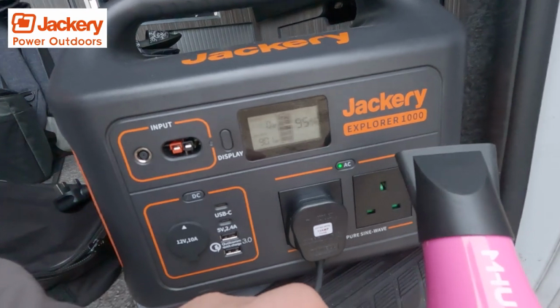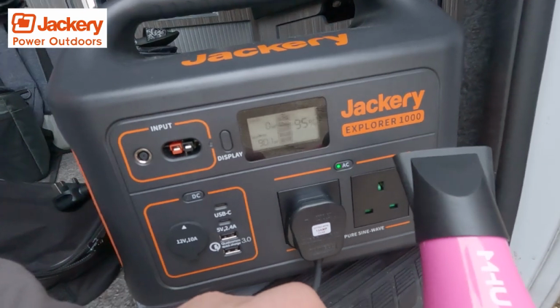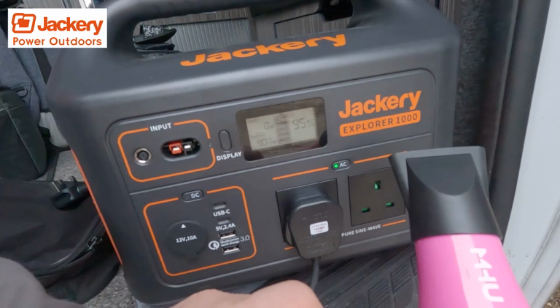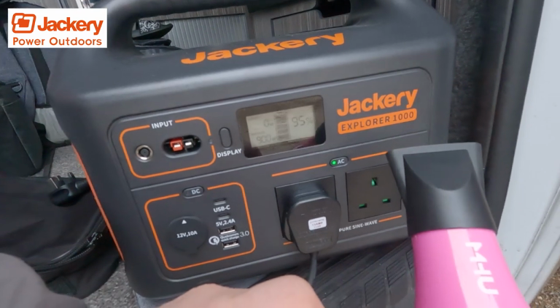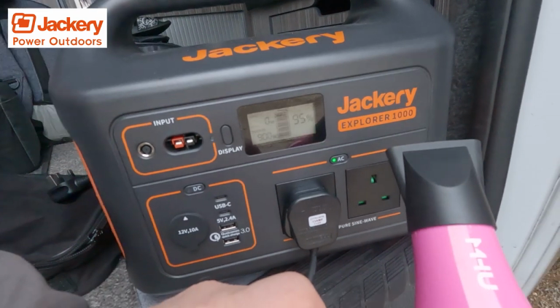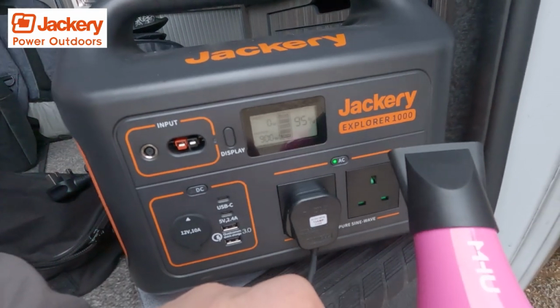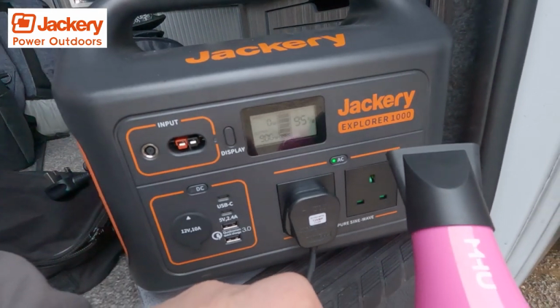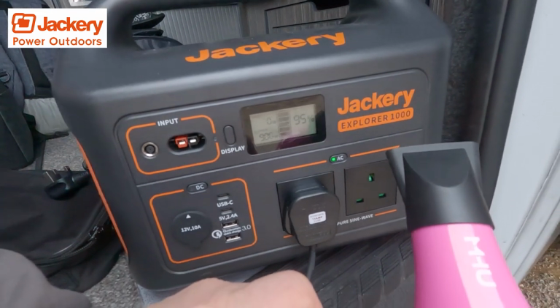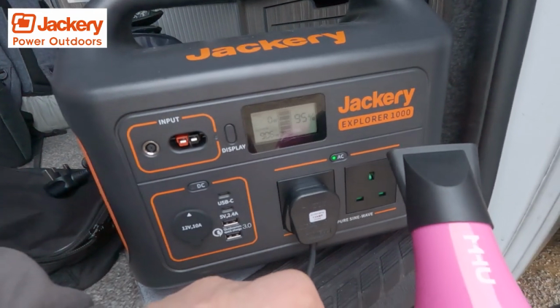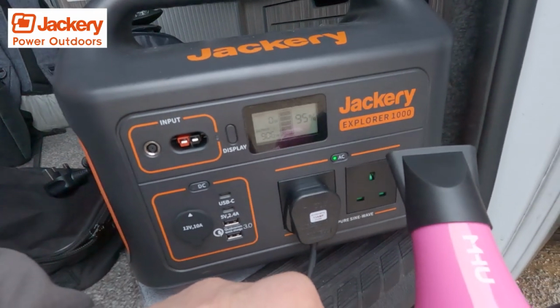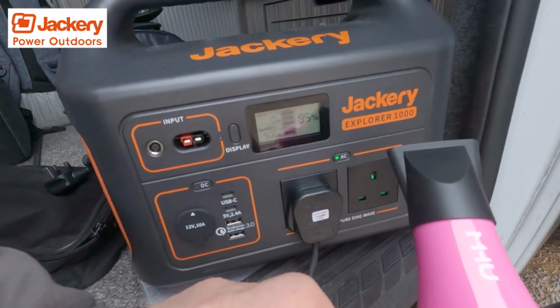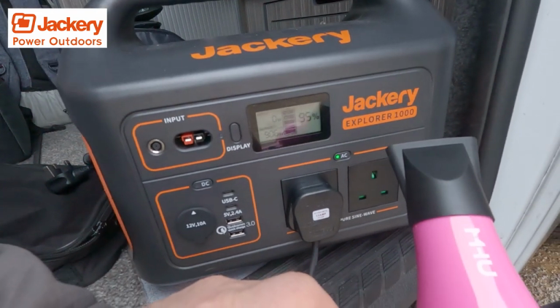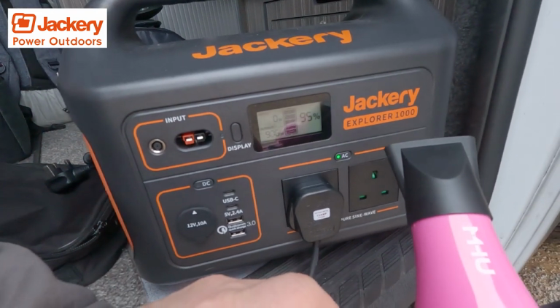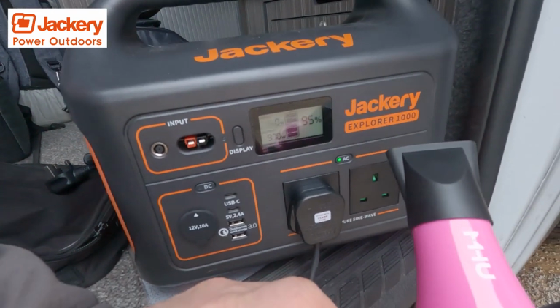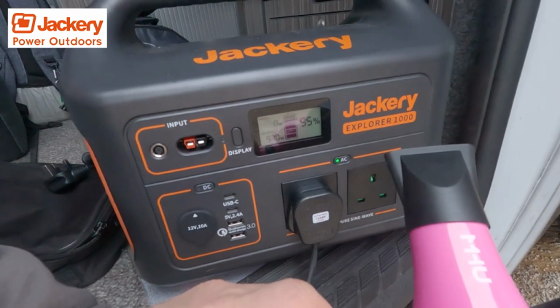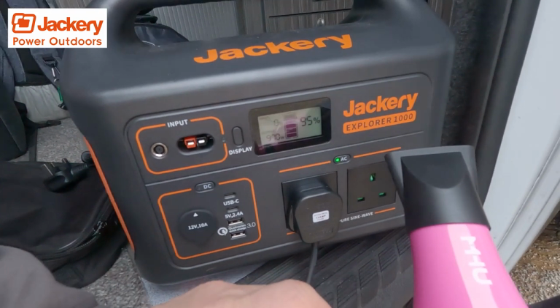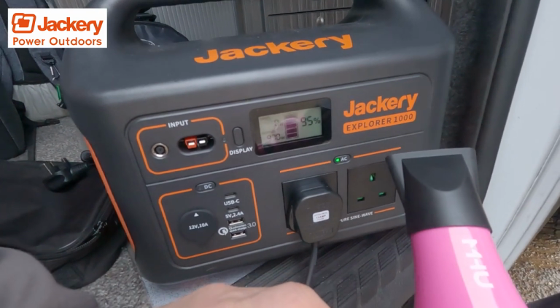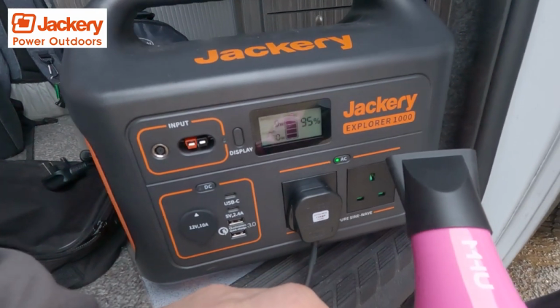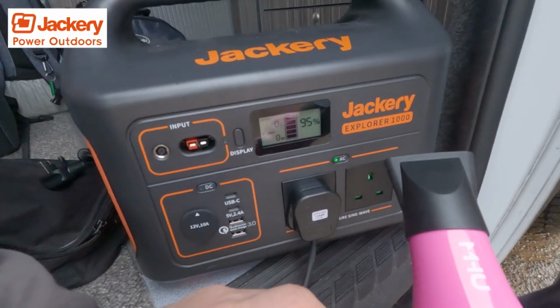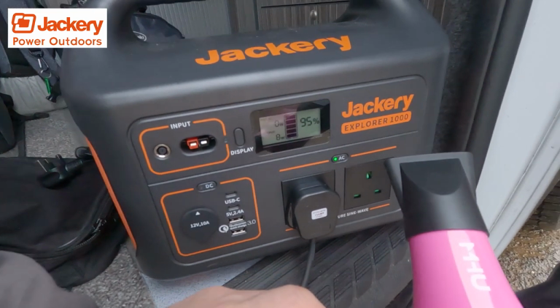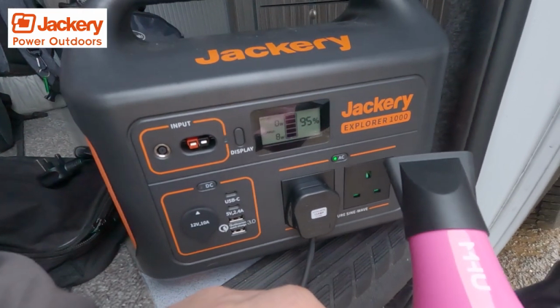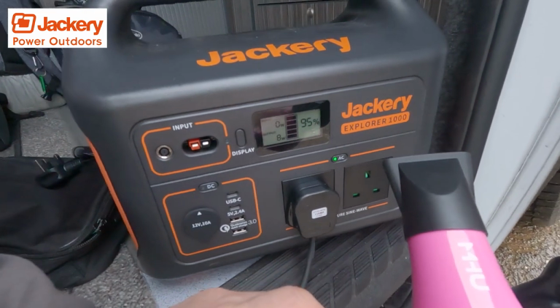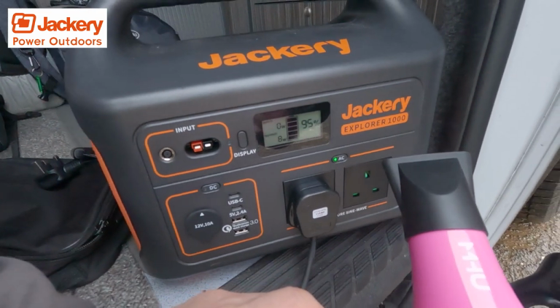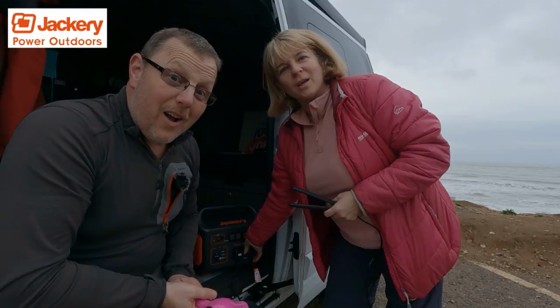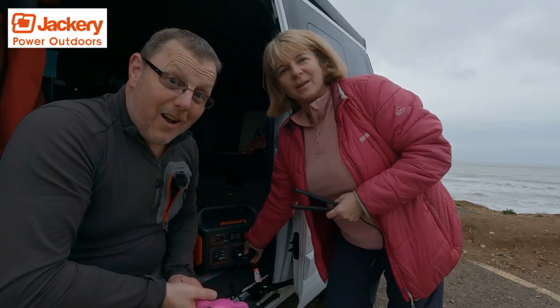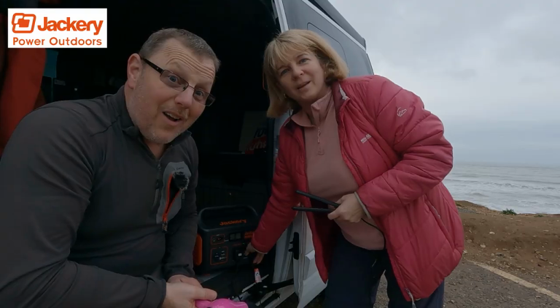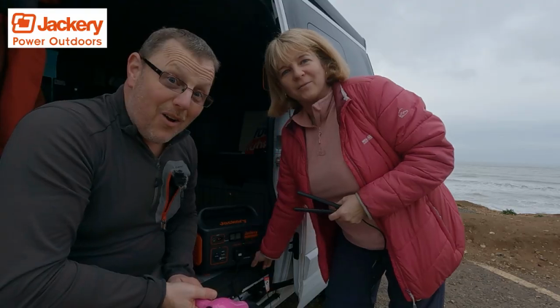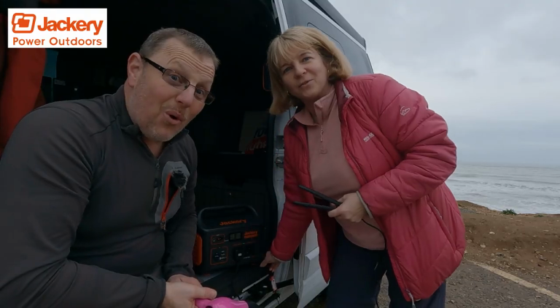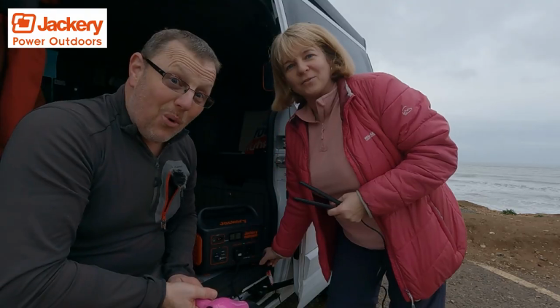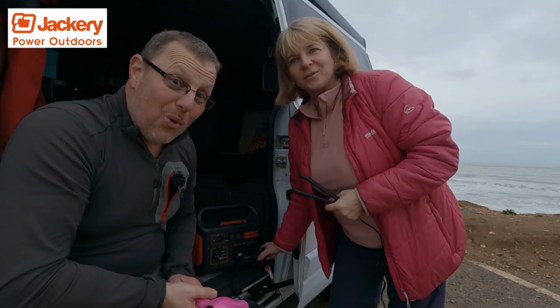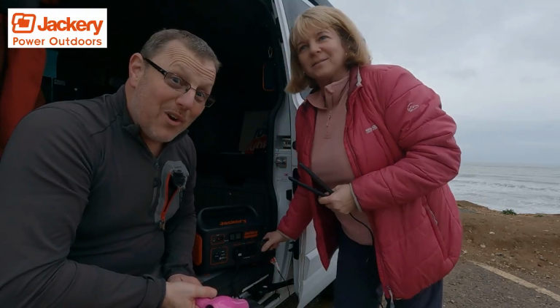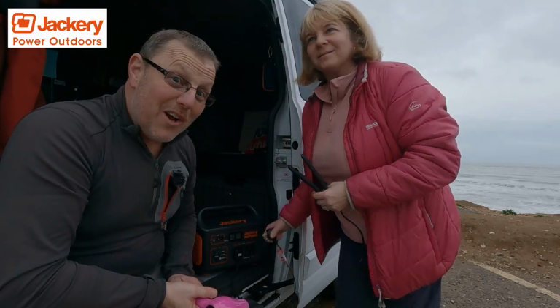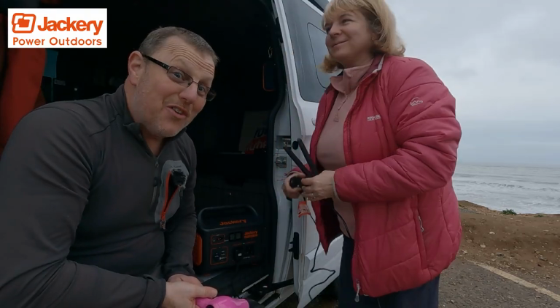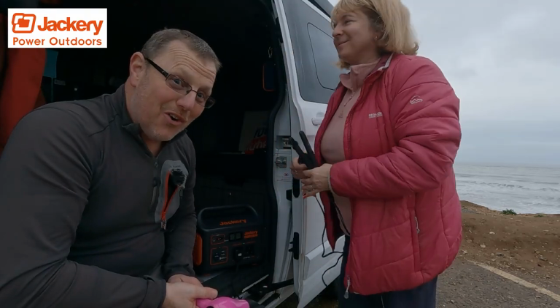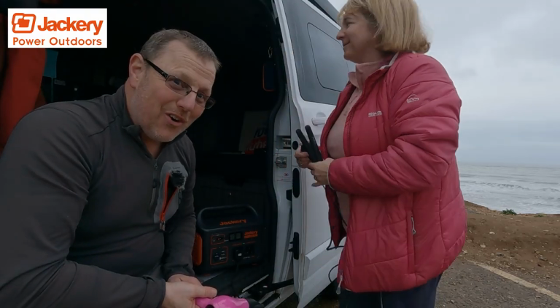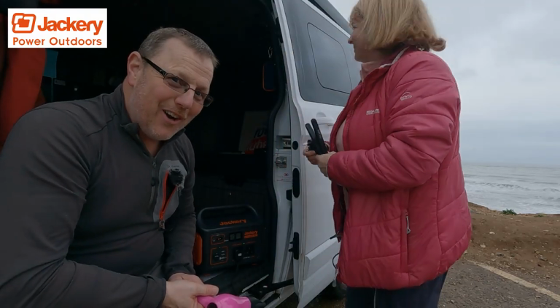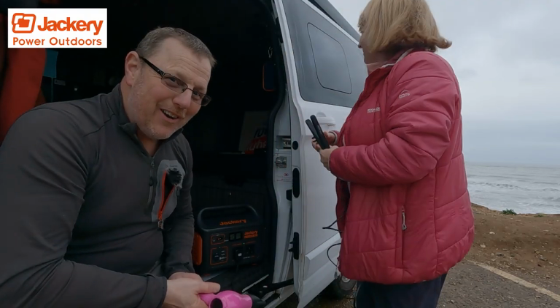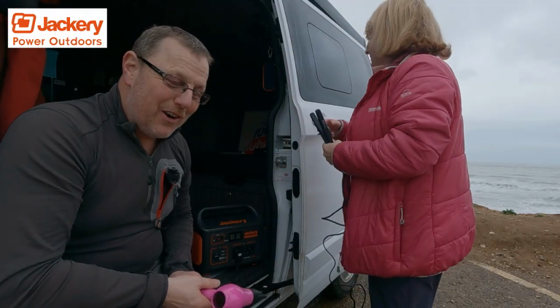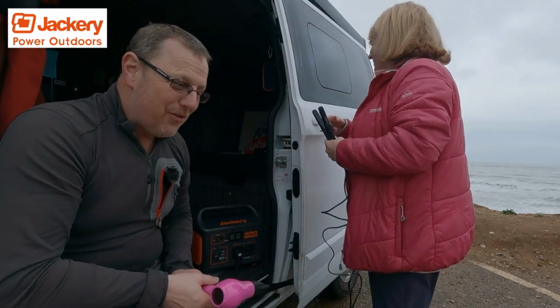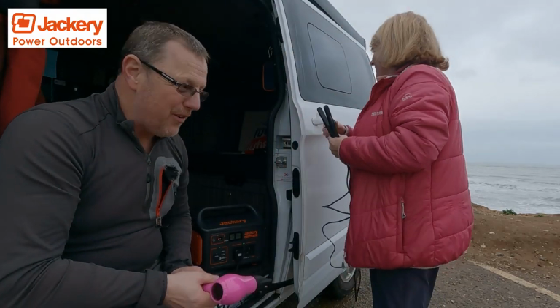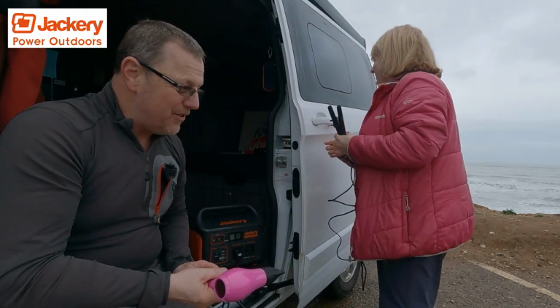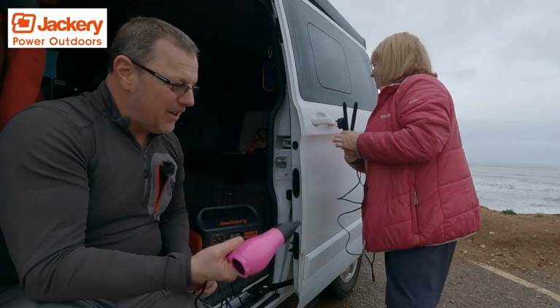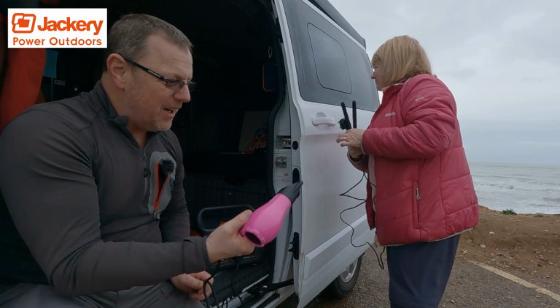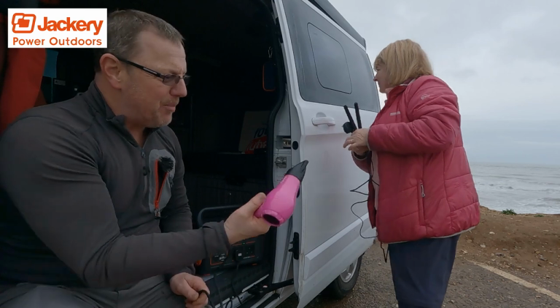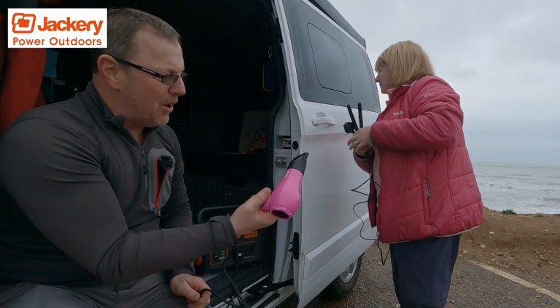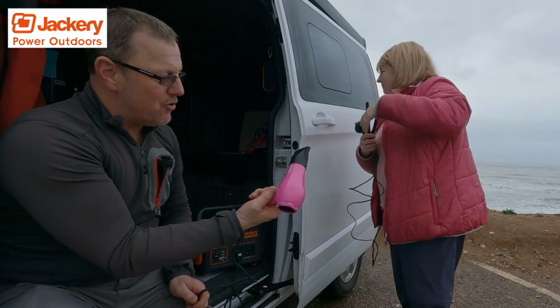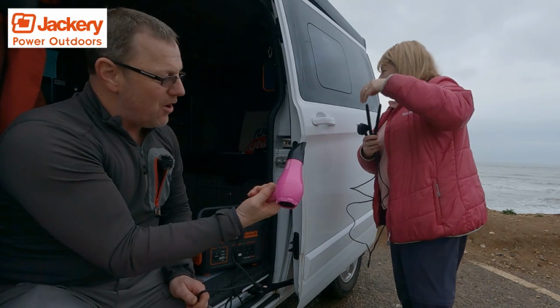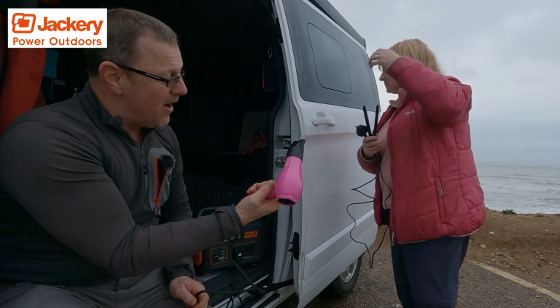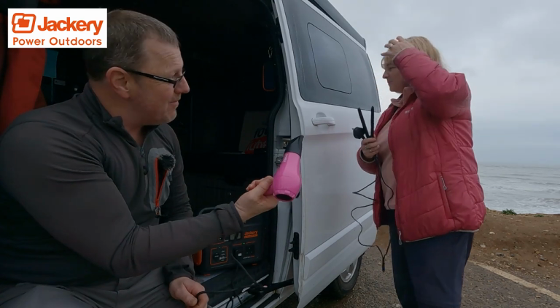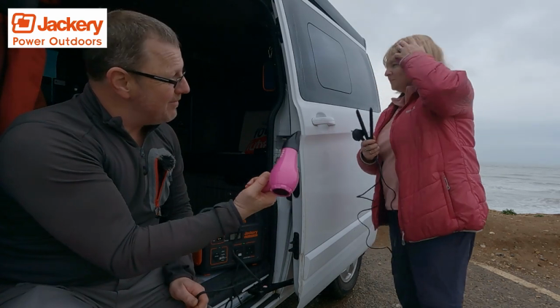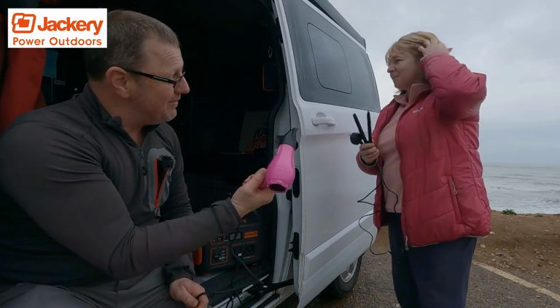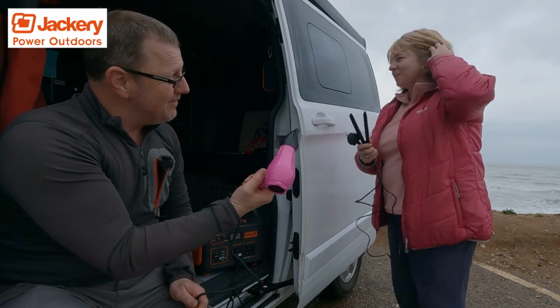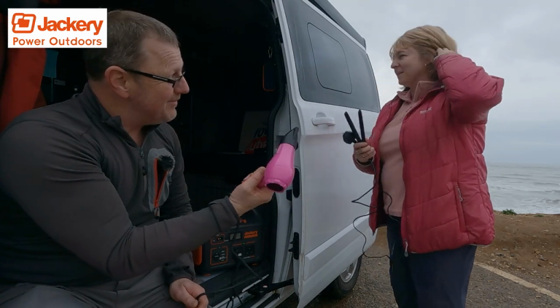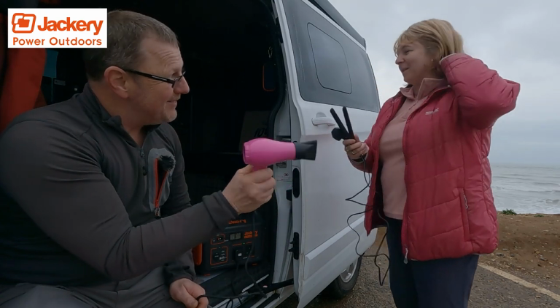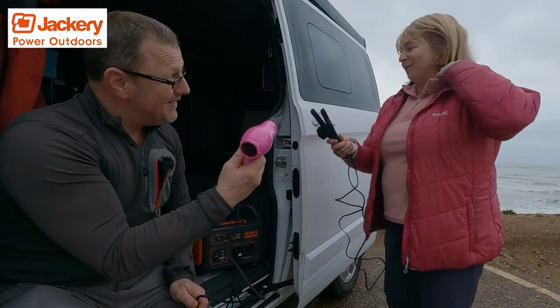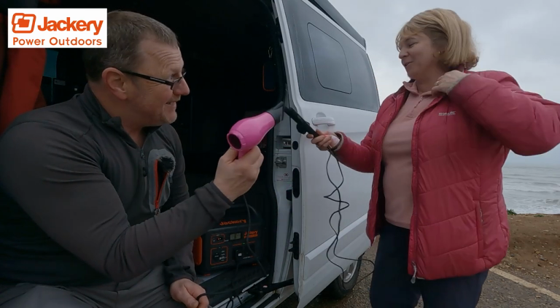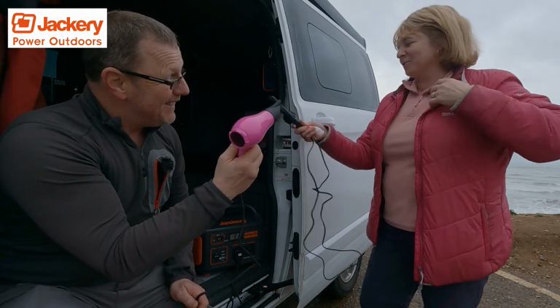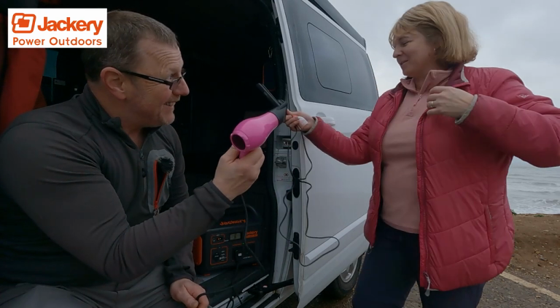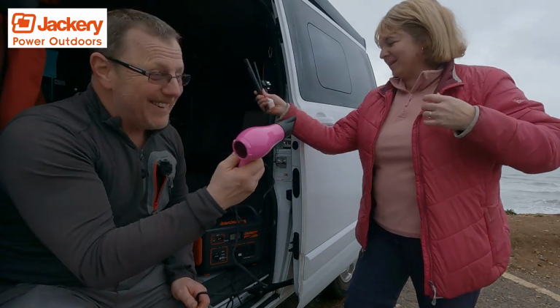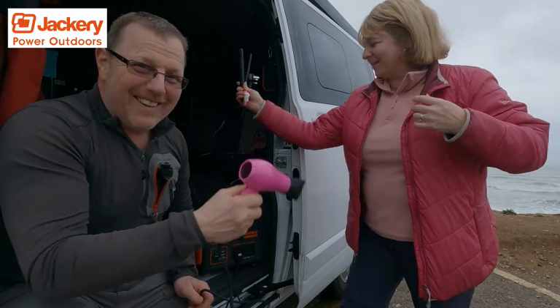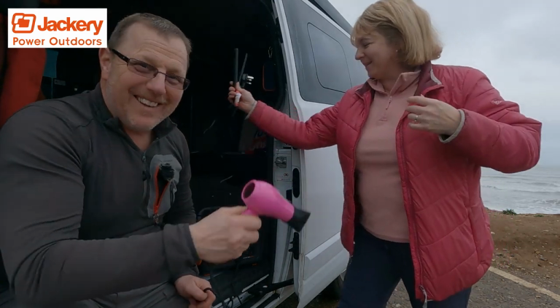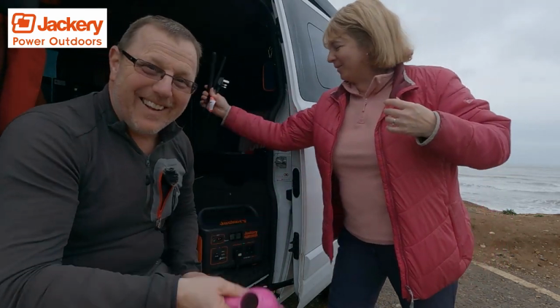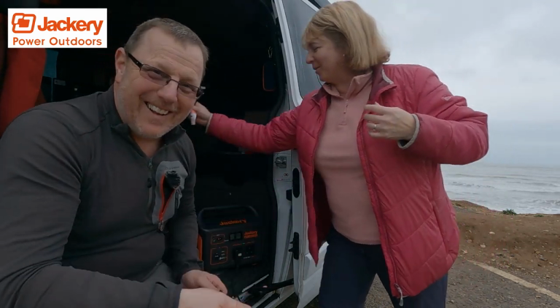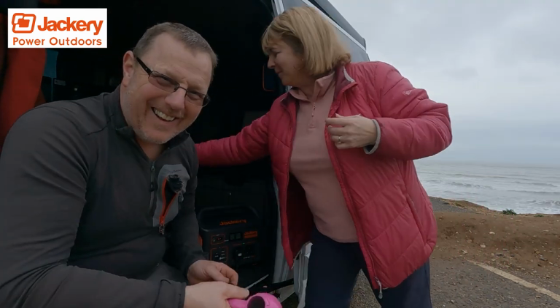All done. Just not curly at the front. Do you need a blow dry? No, not today. Thank you.